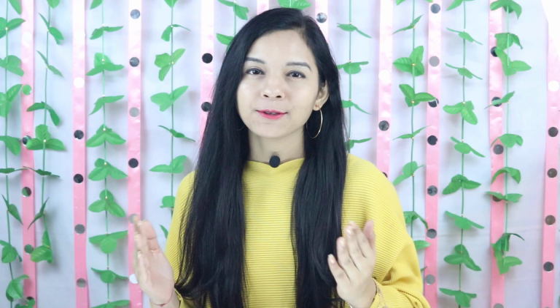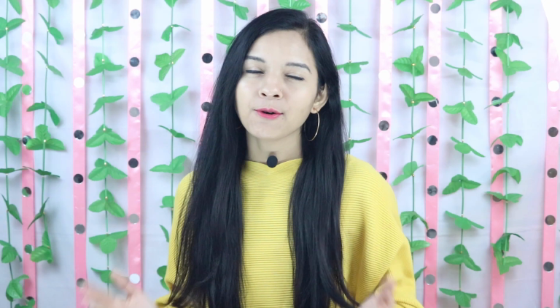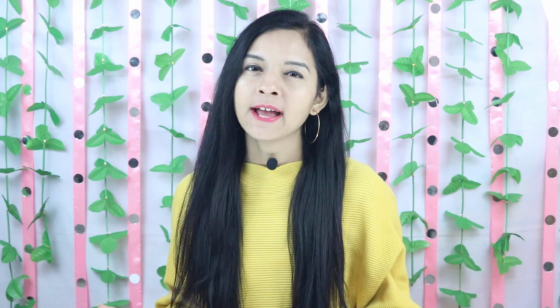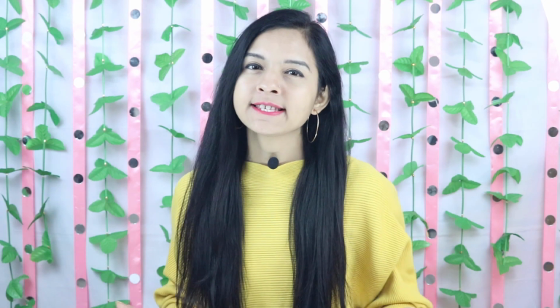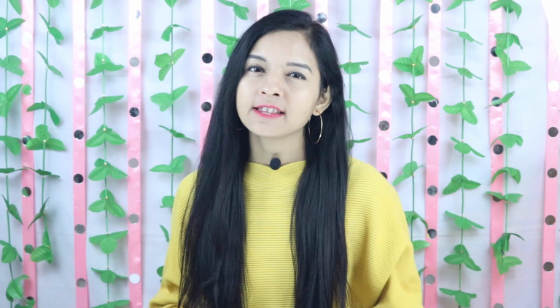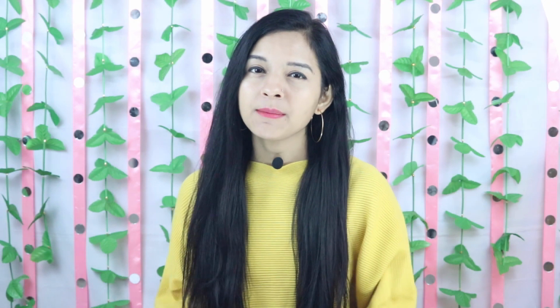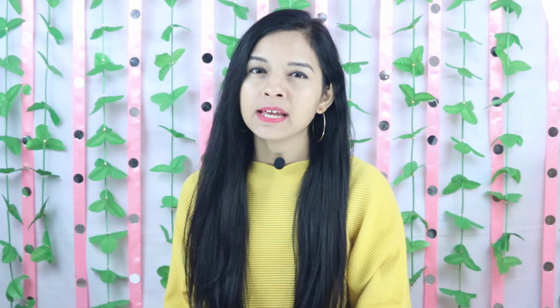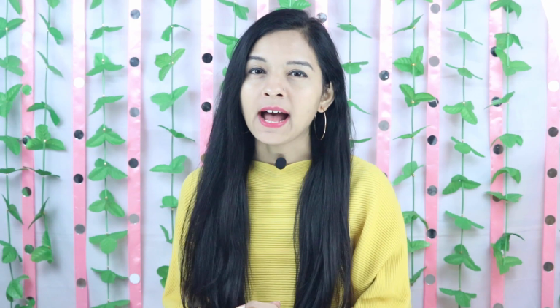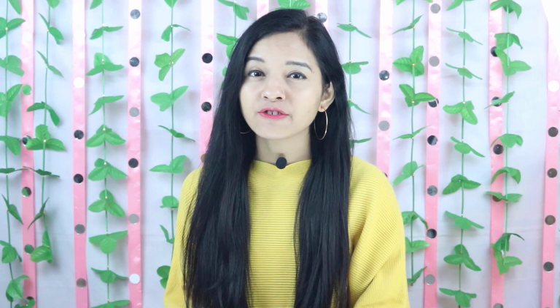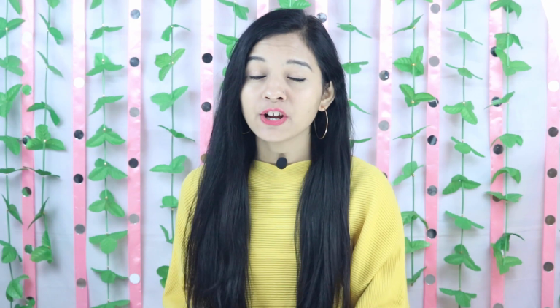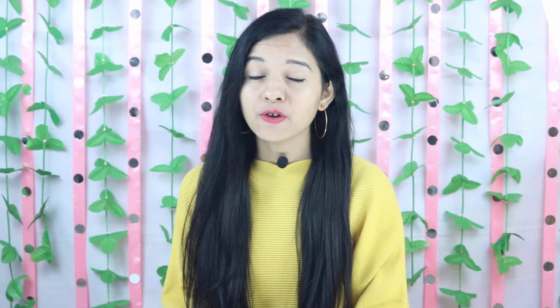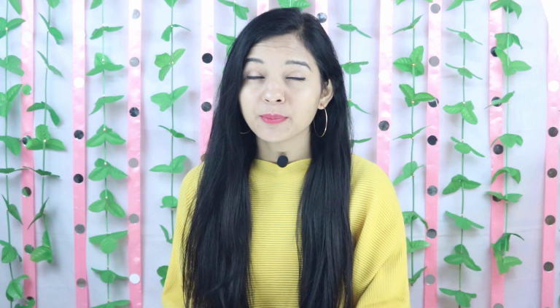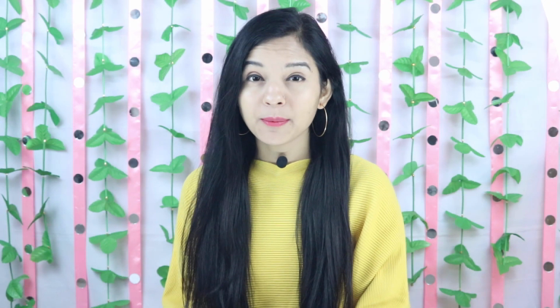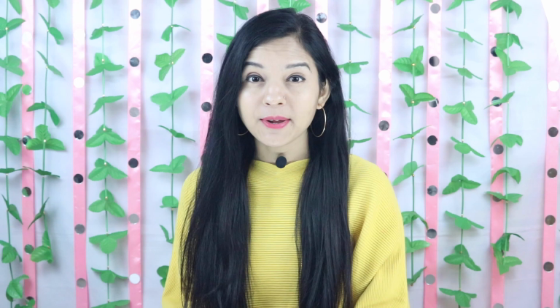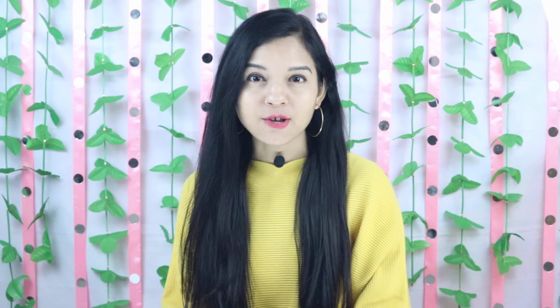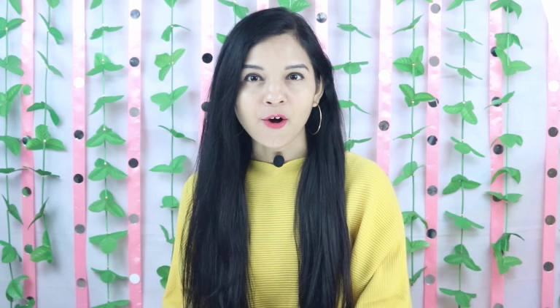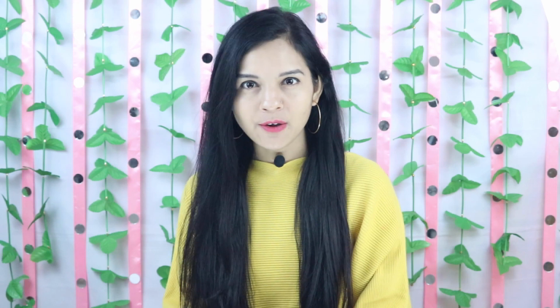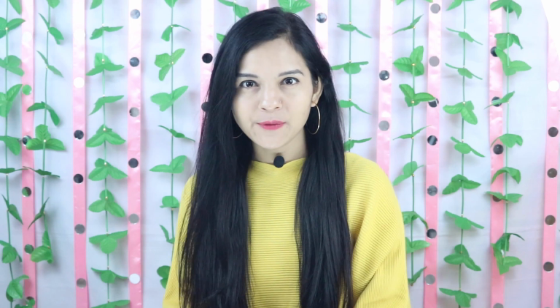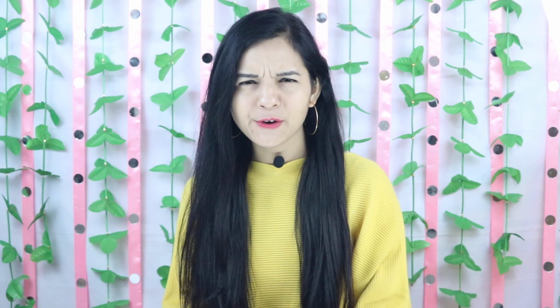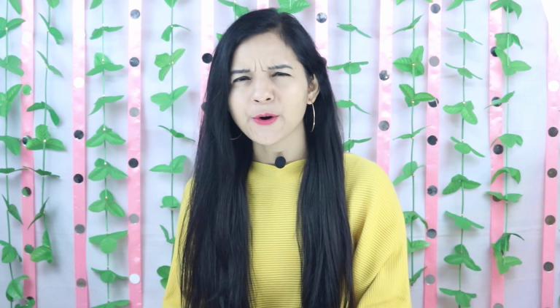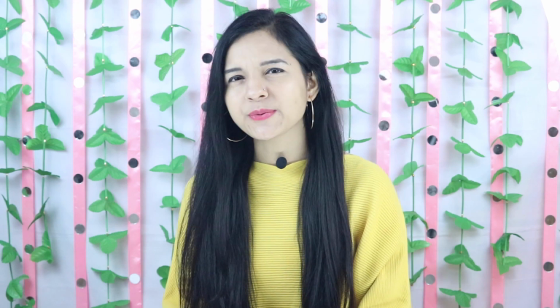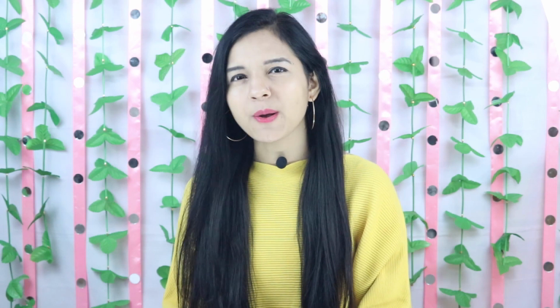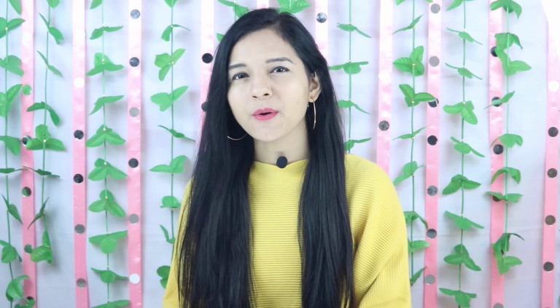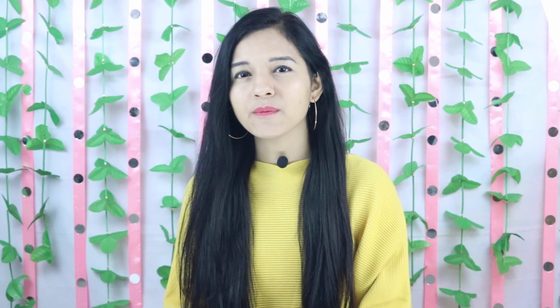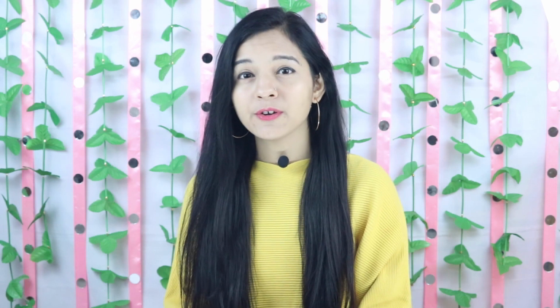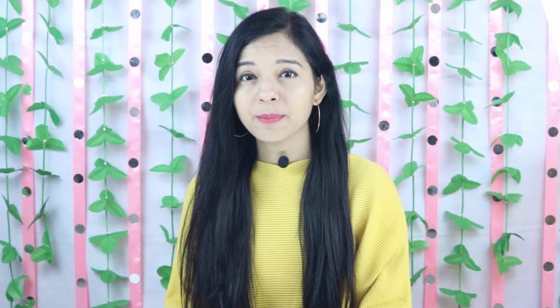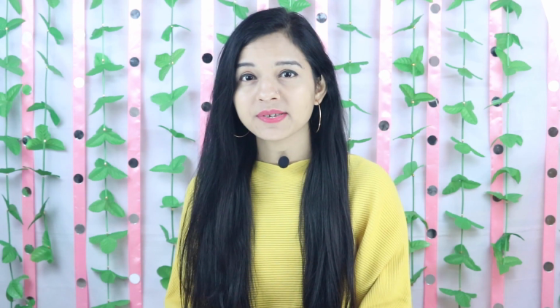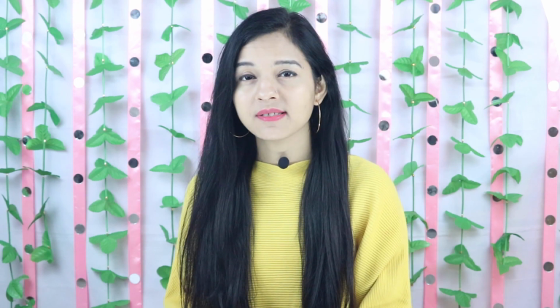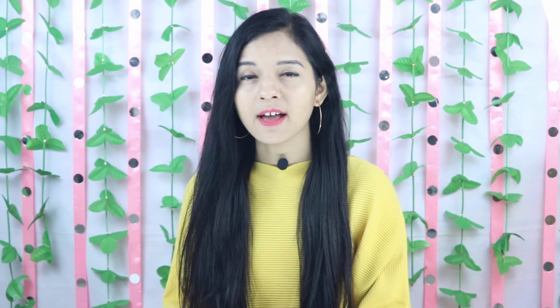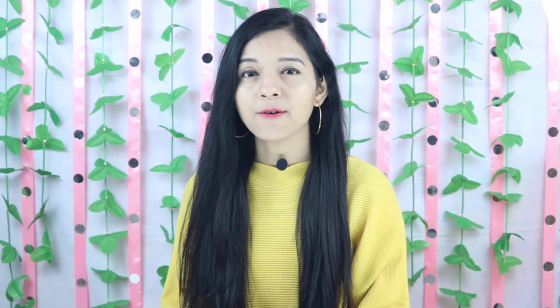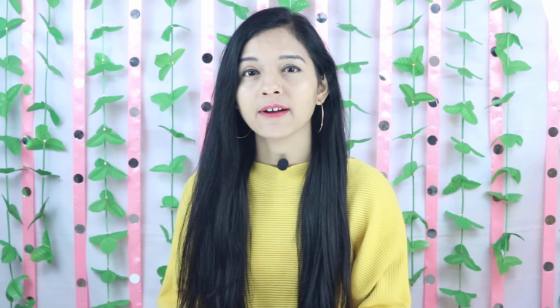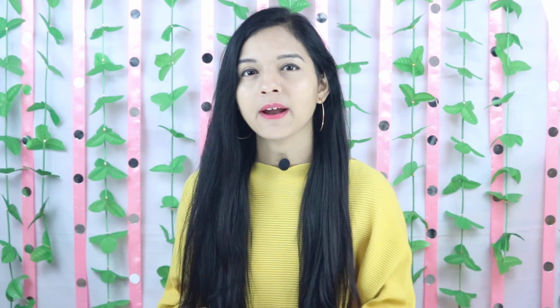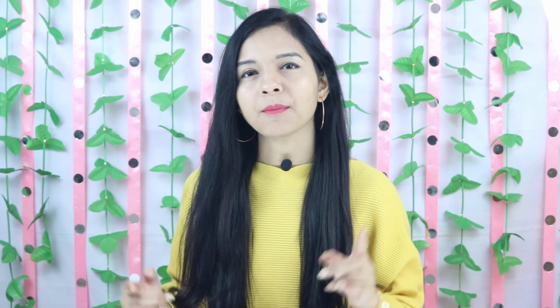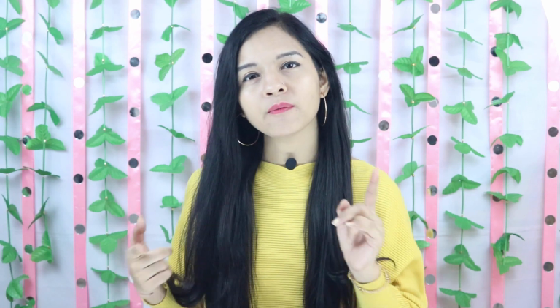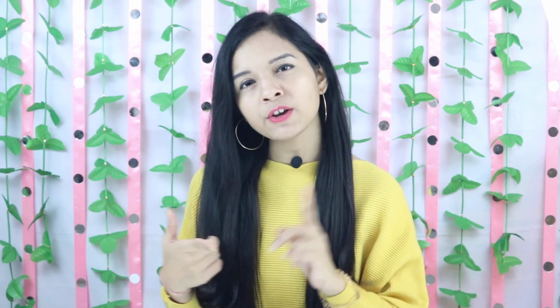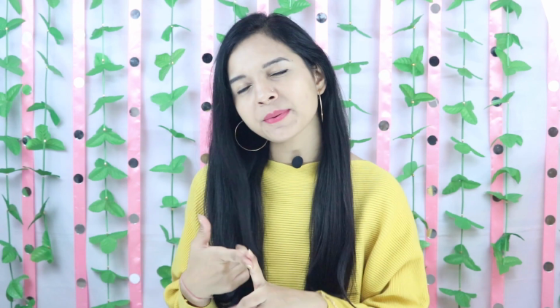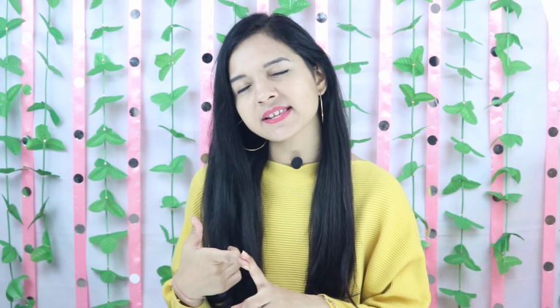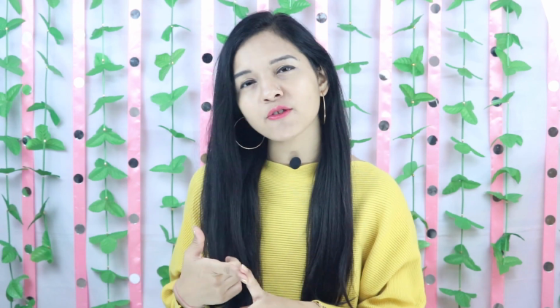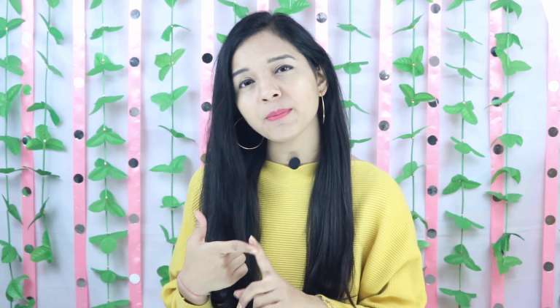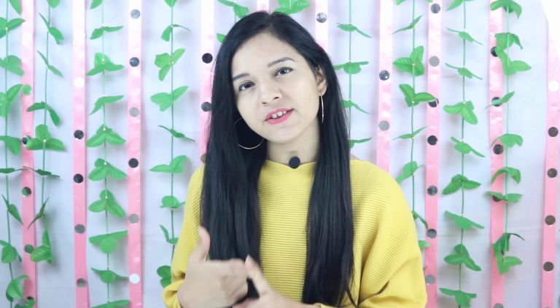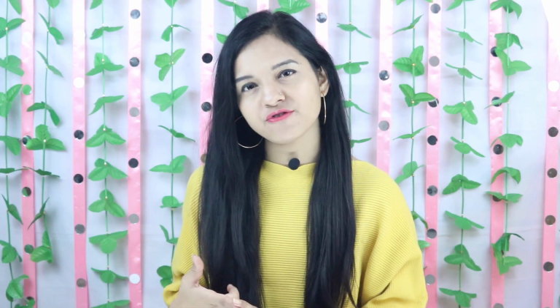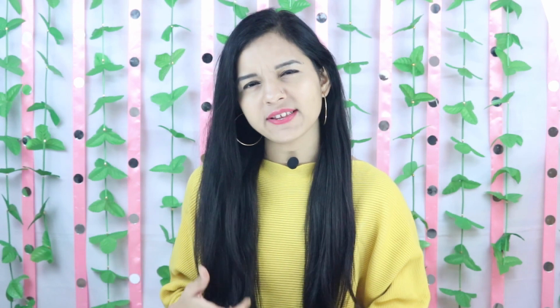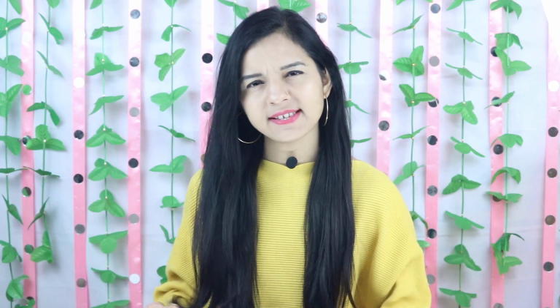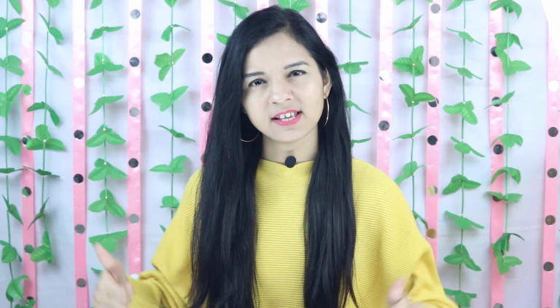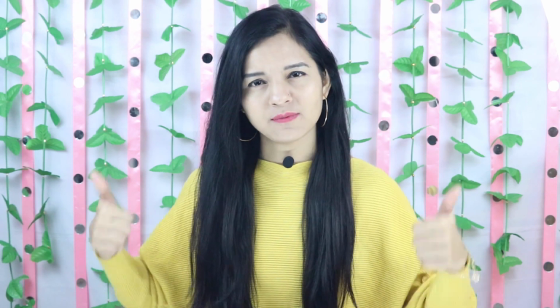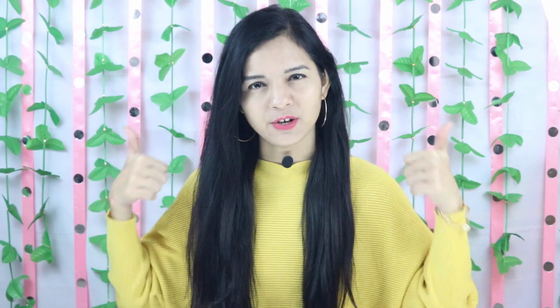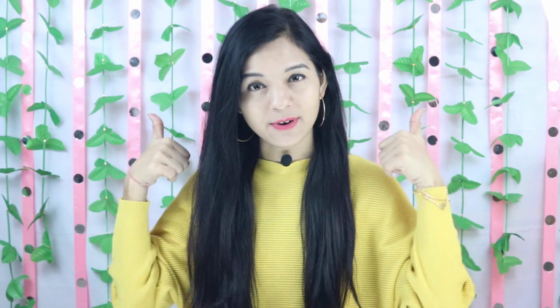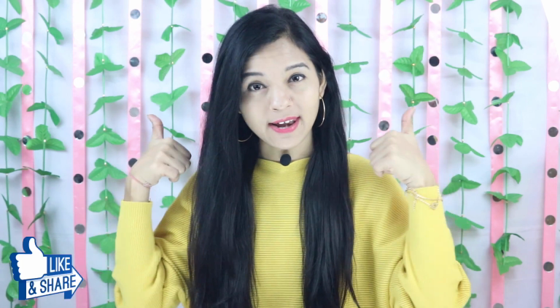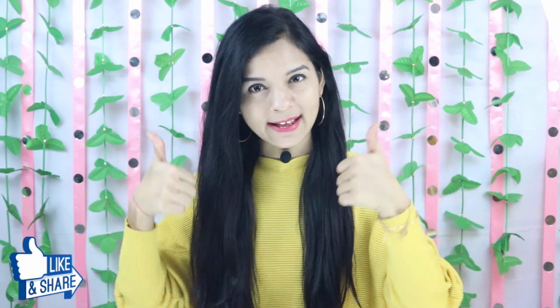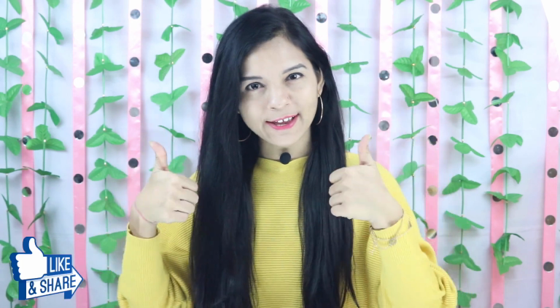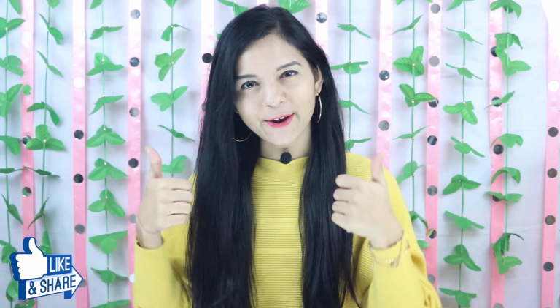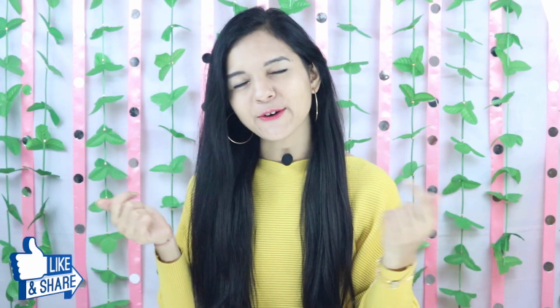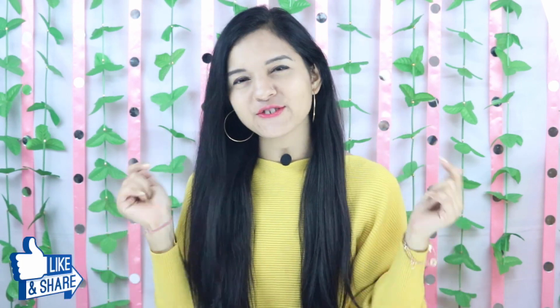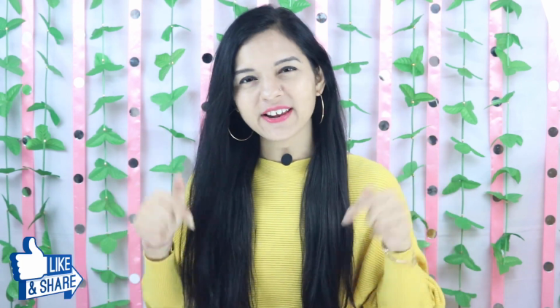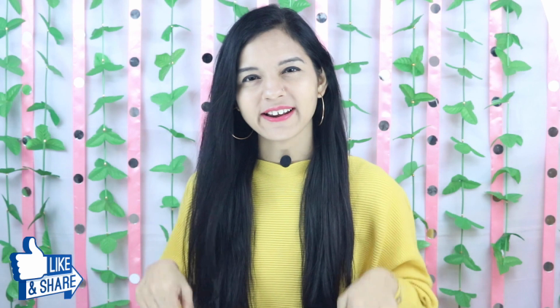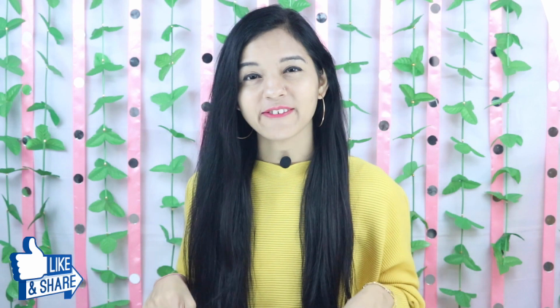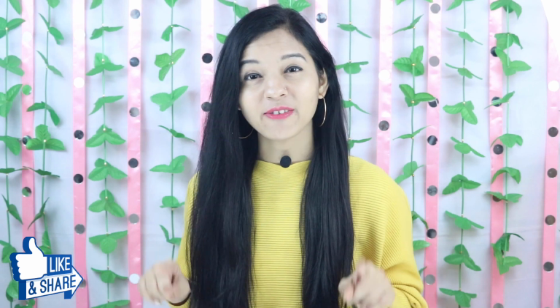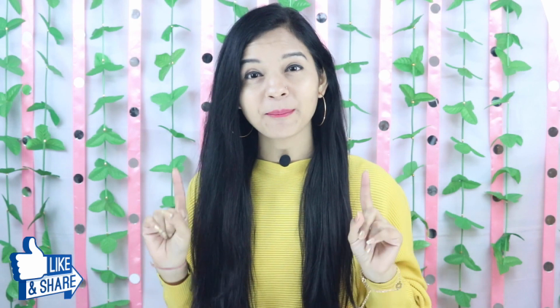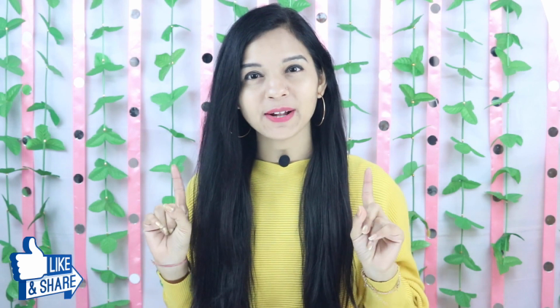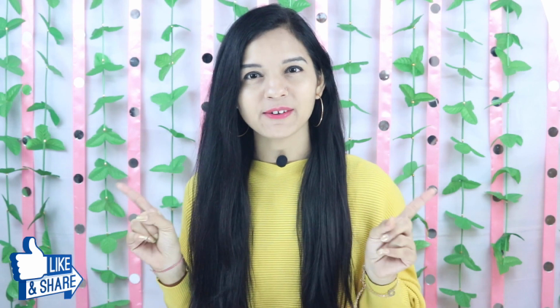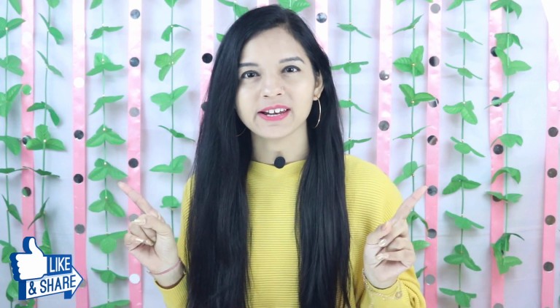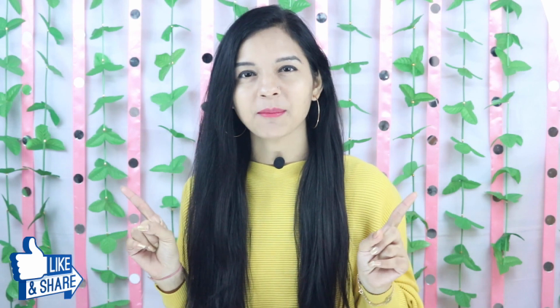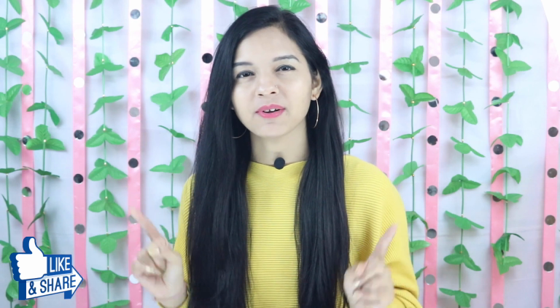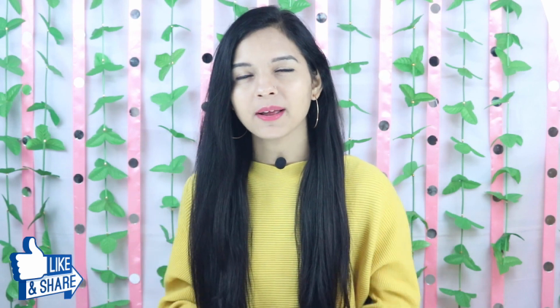So guys, this was my lookbook plus haul video. I hope you liked this video. If you liked it, please like and share it, and don't forget to subscribe.